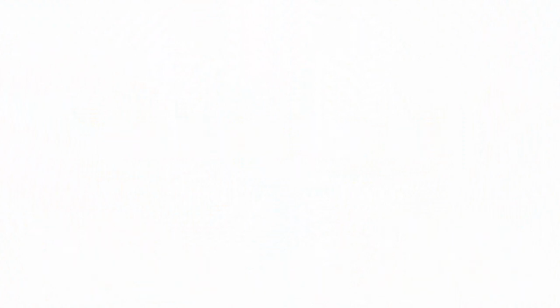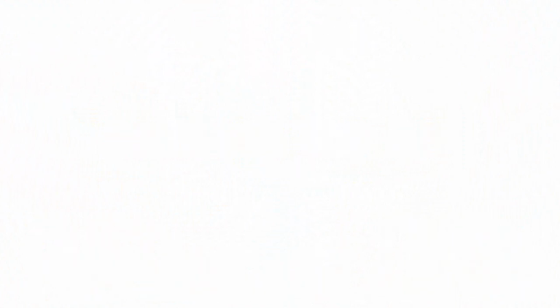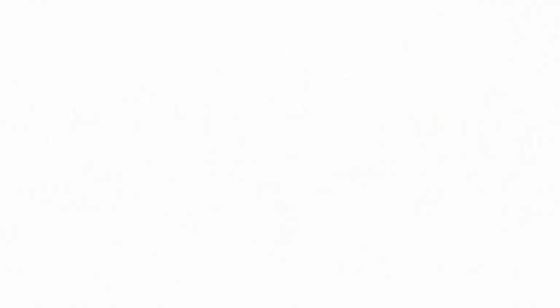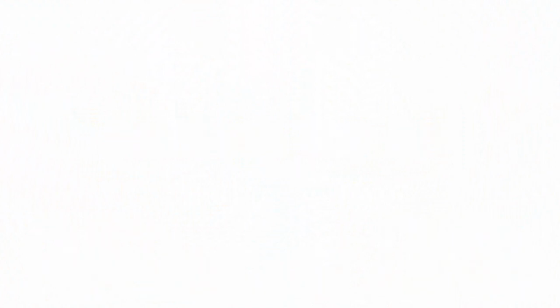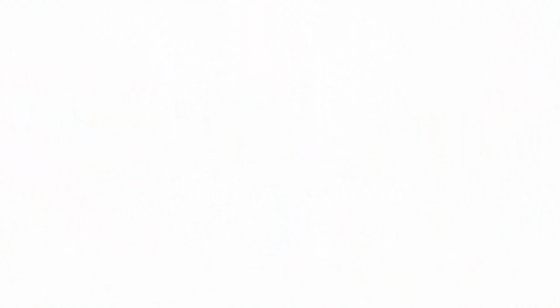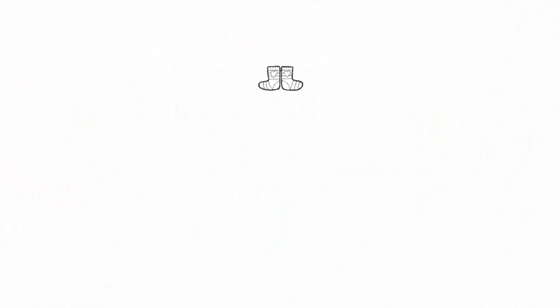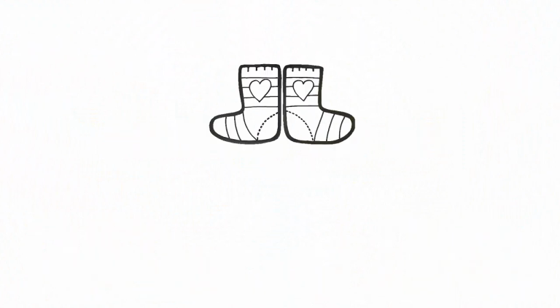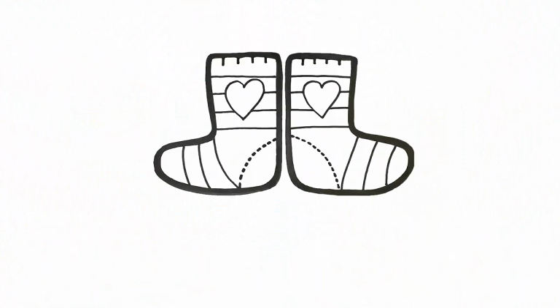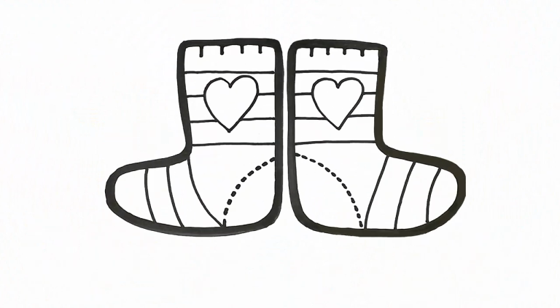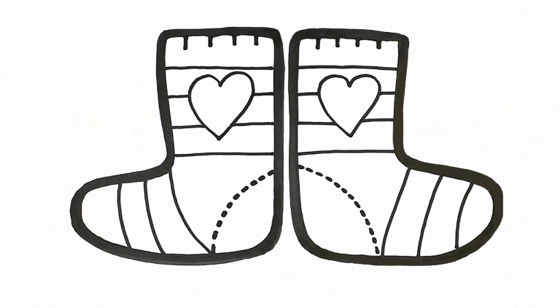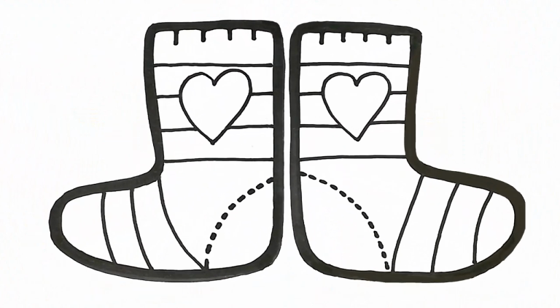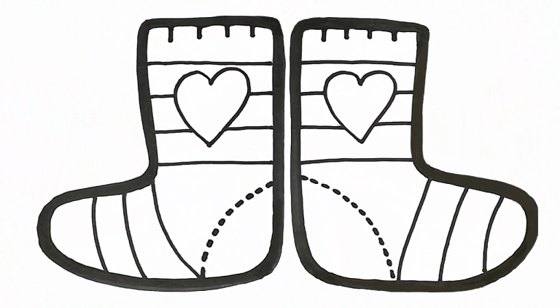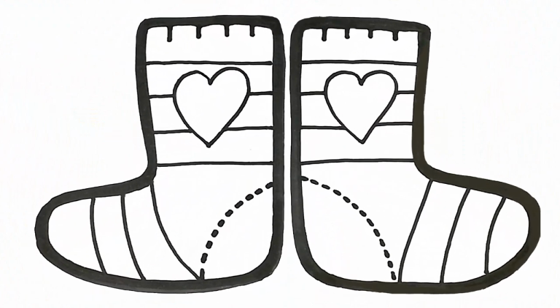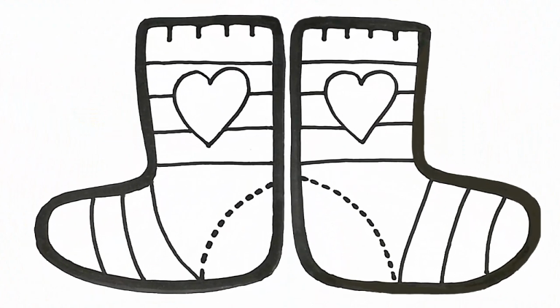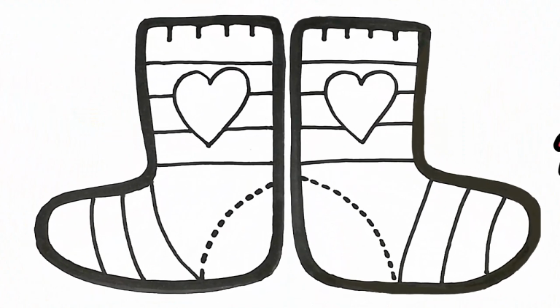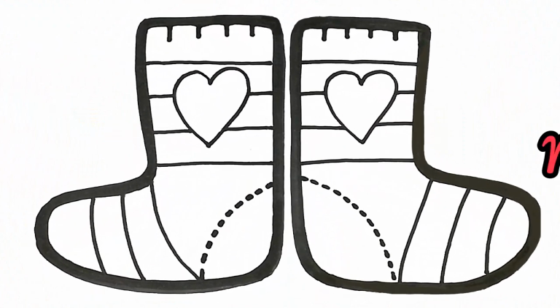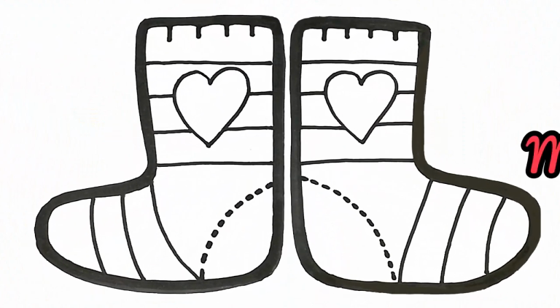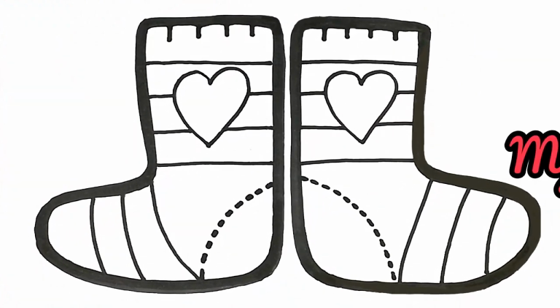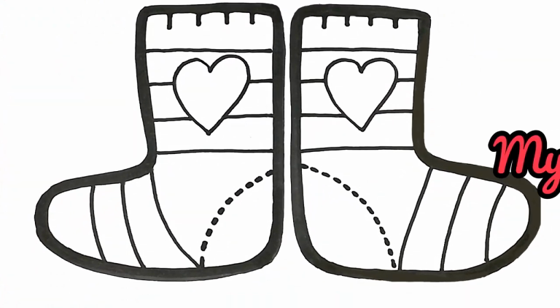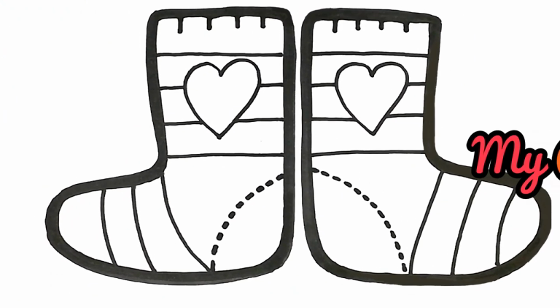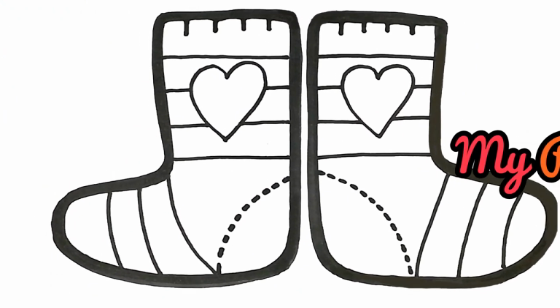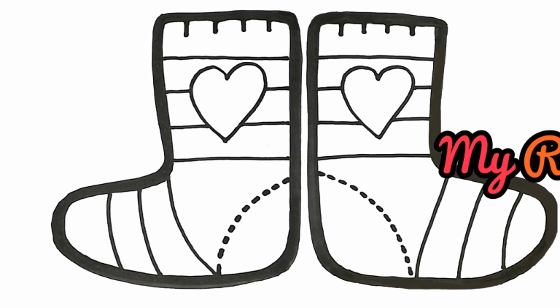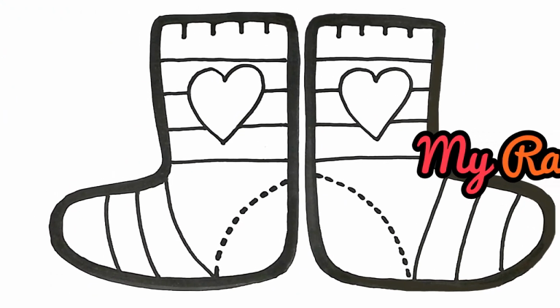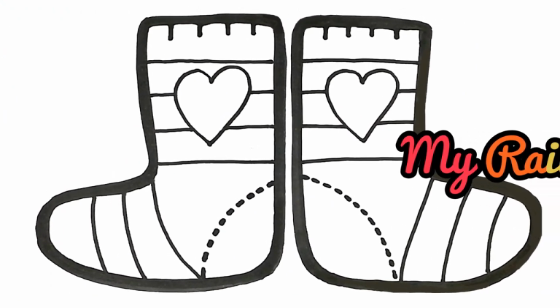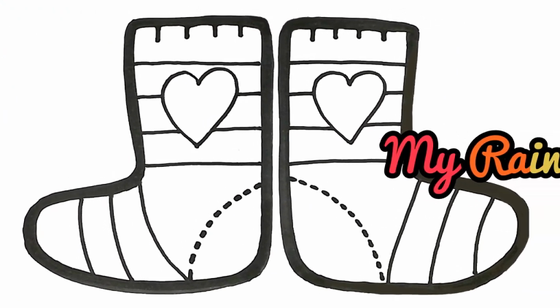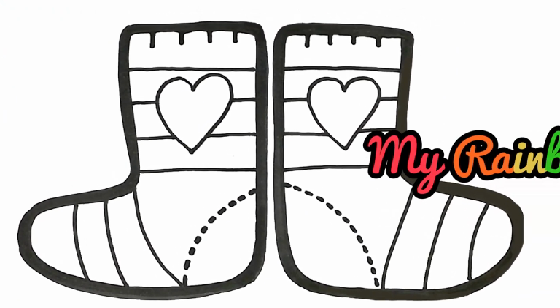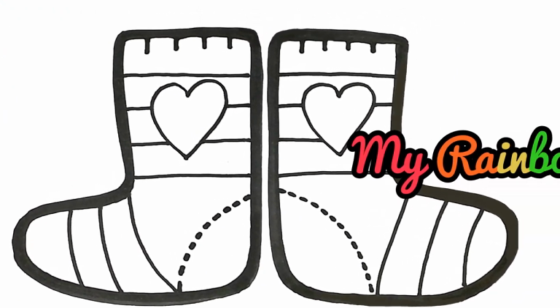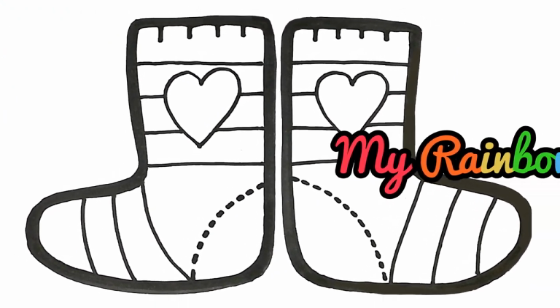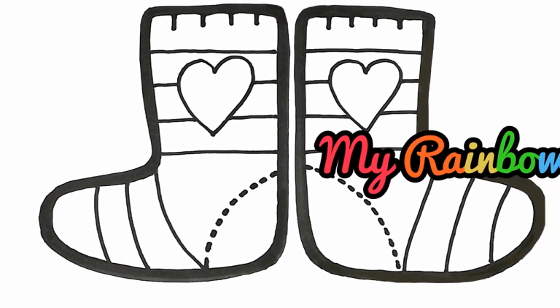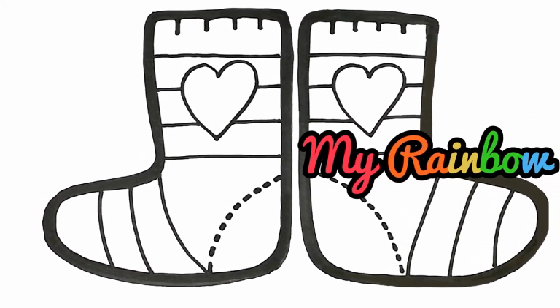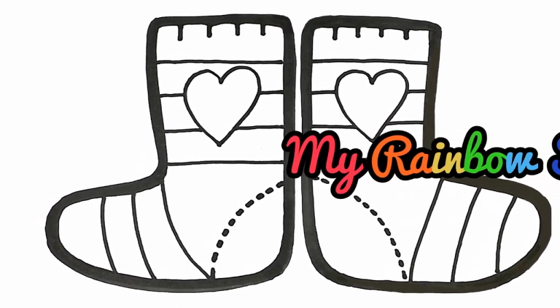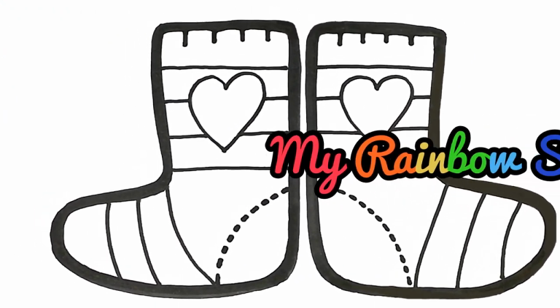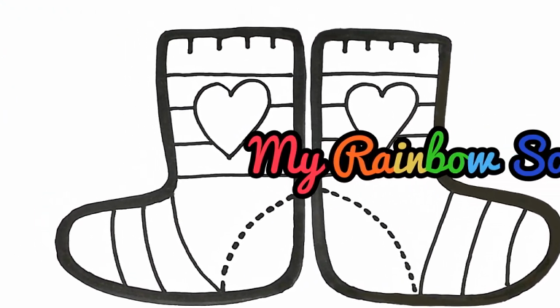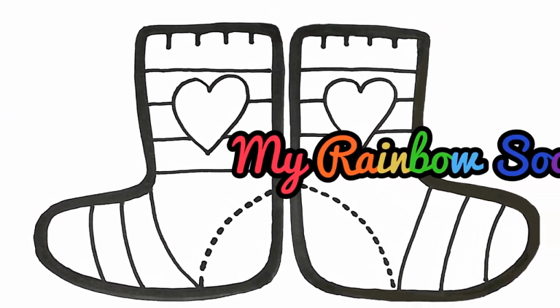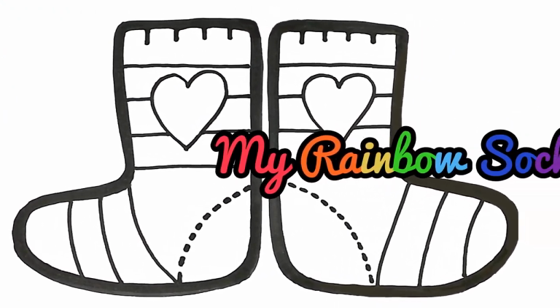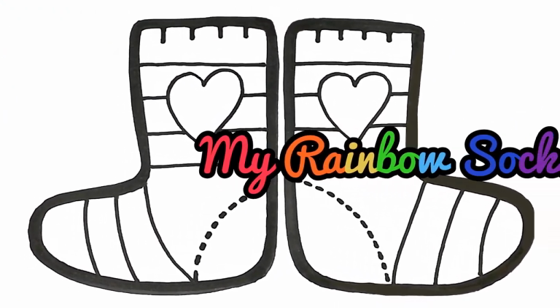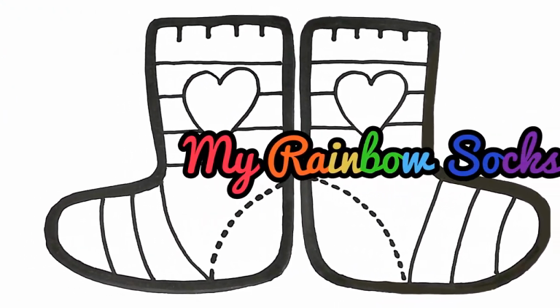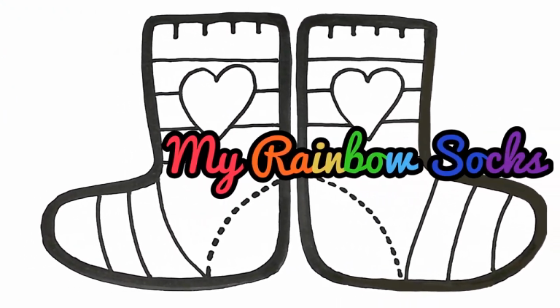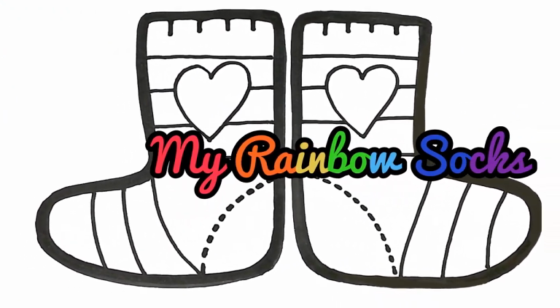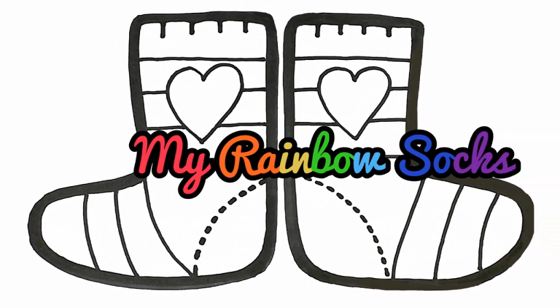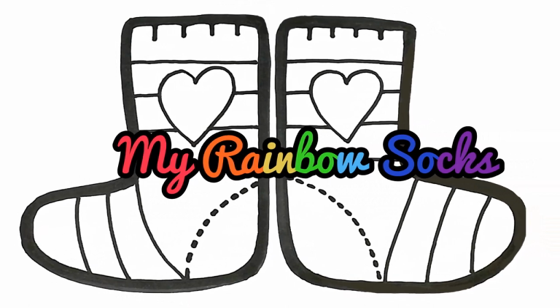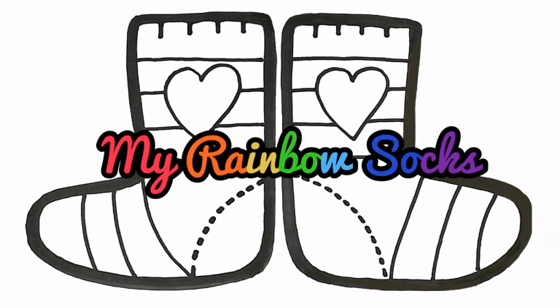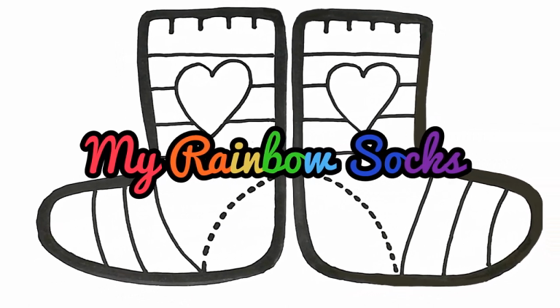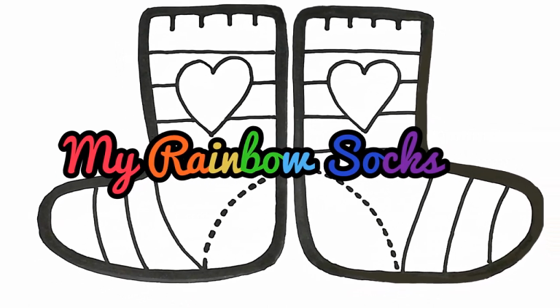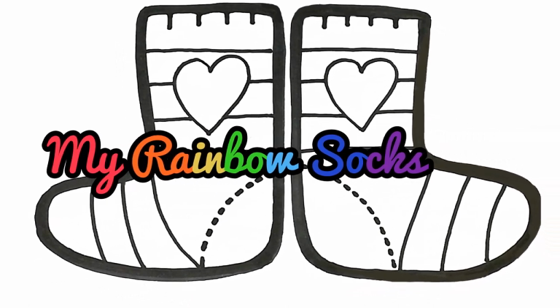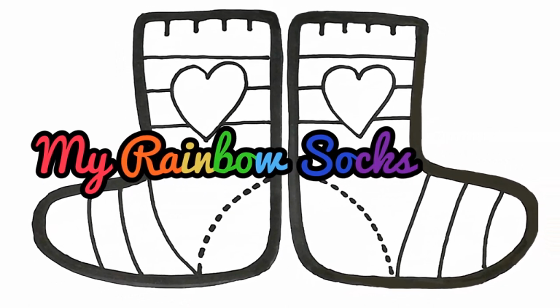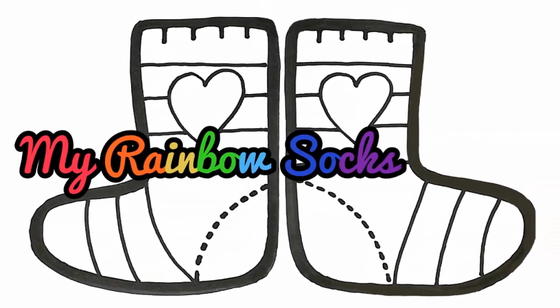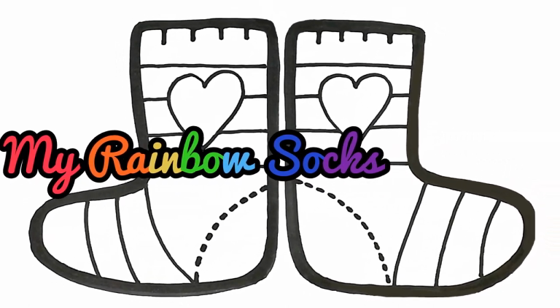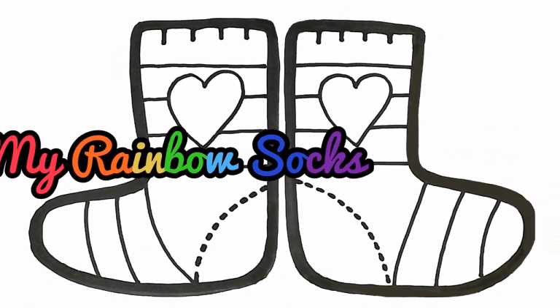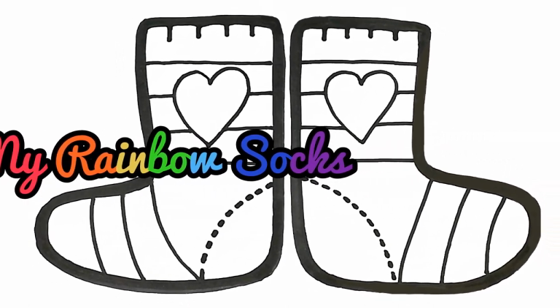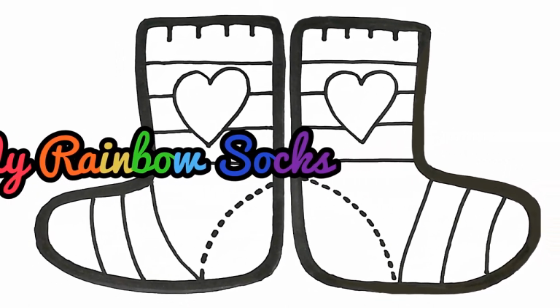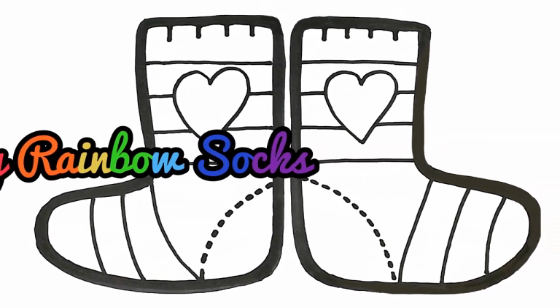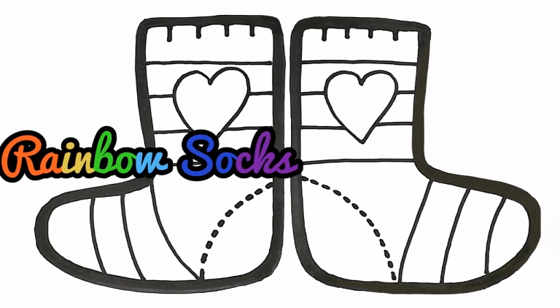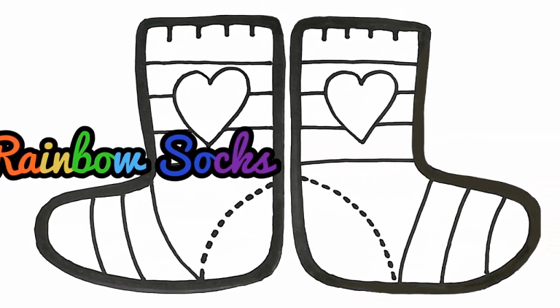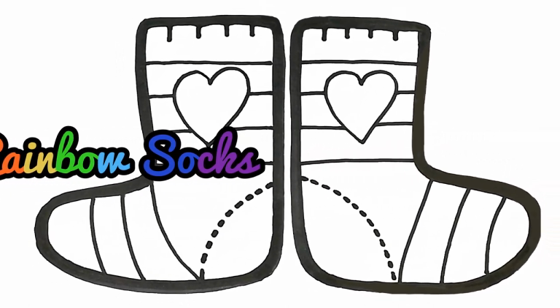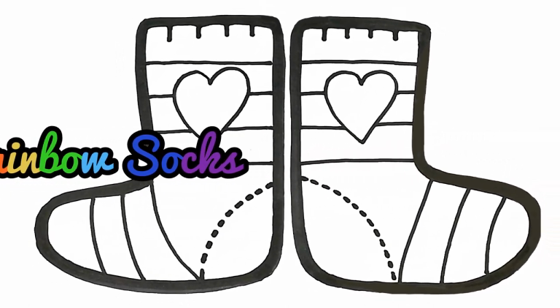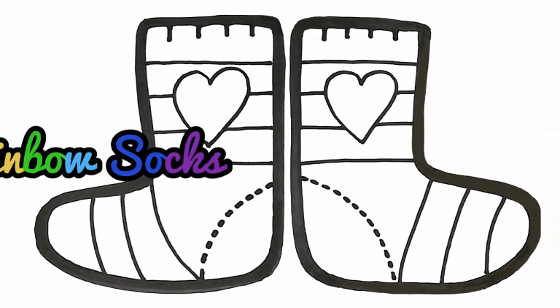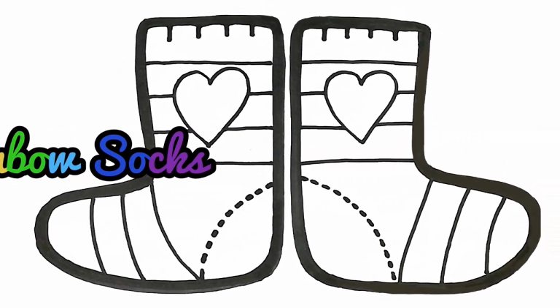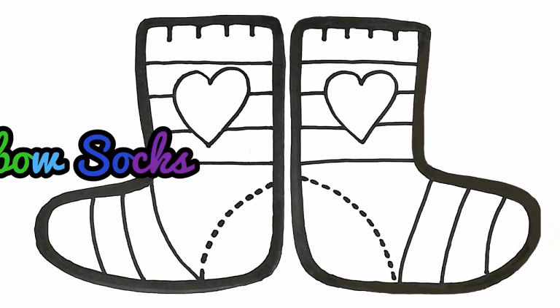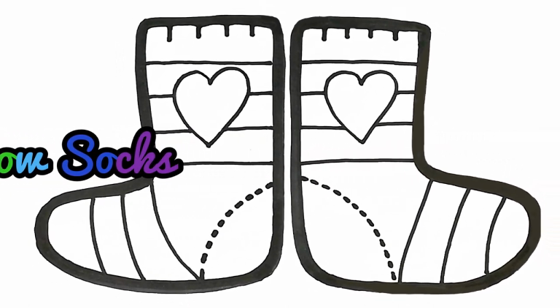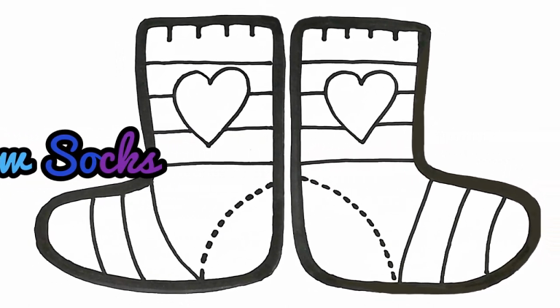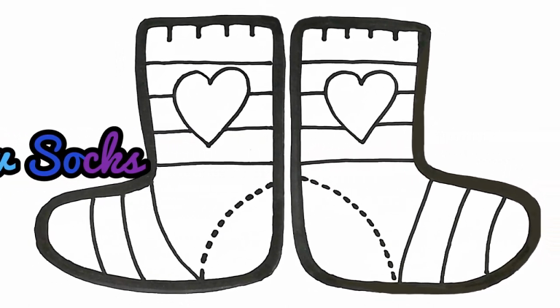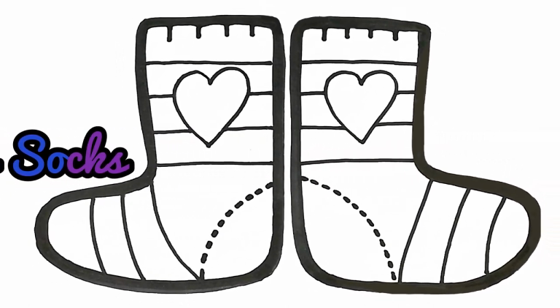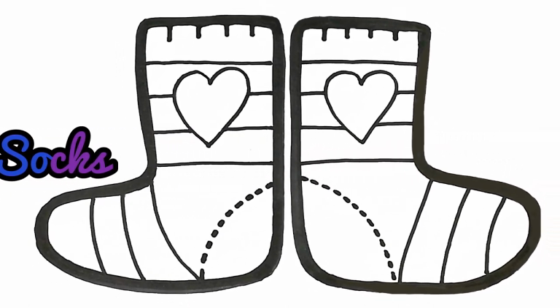Hi guys, I'm going to show you how to draw a pair of rainbow socks today. Let's get started.